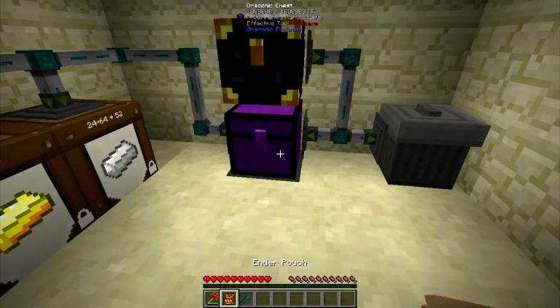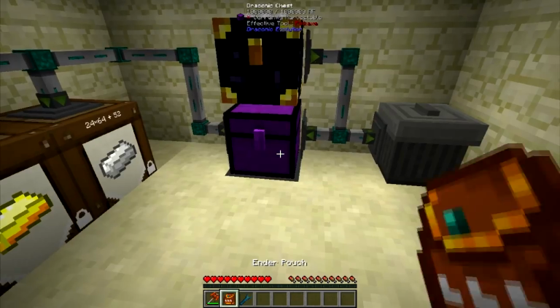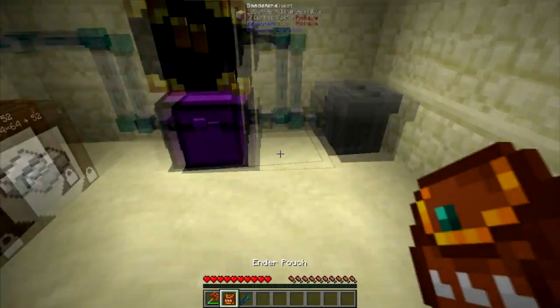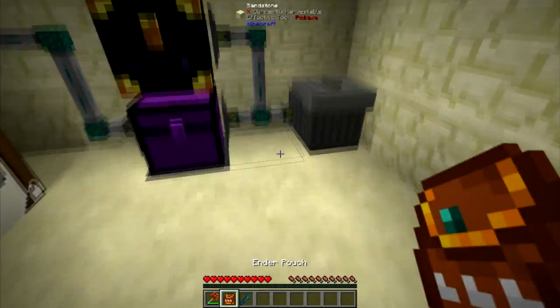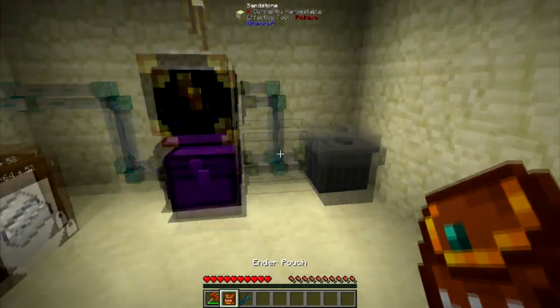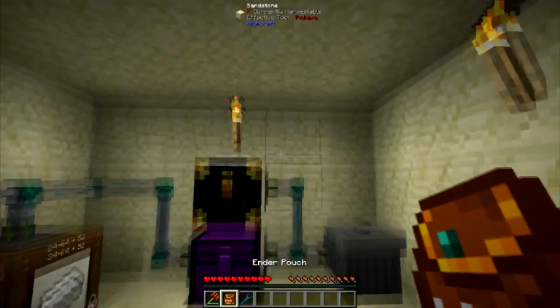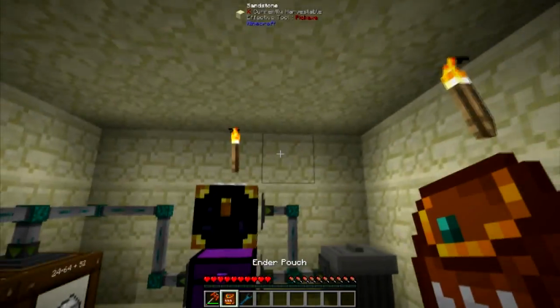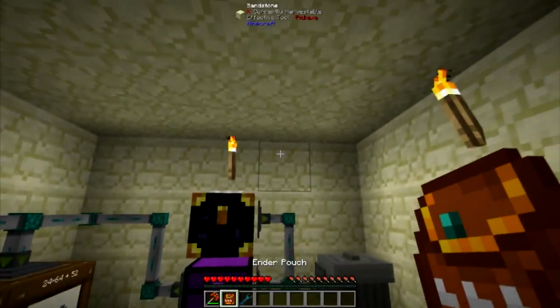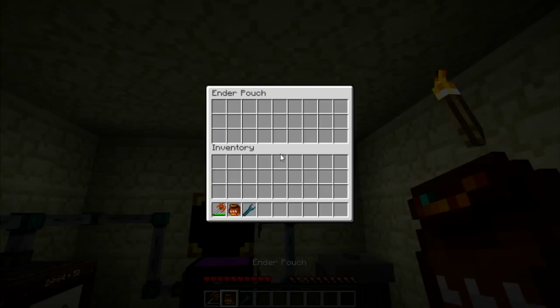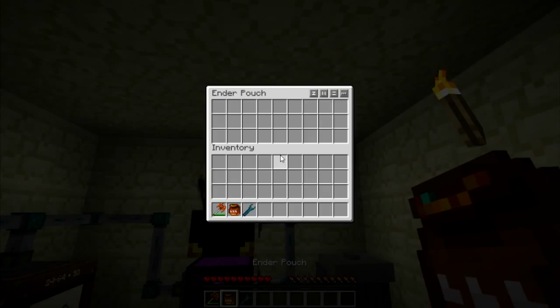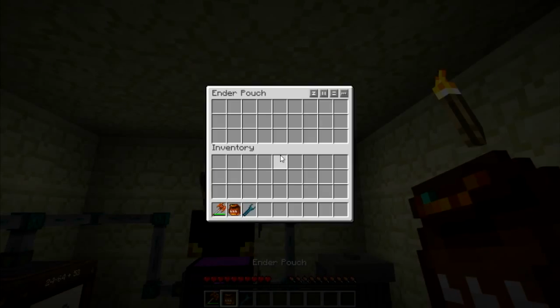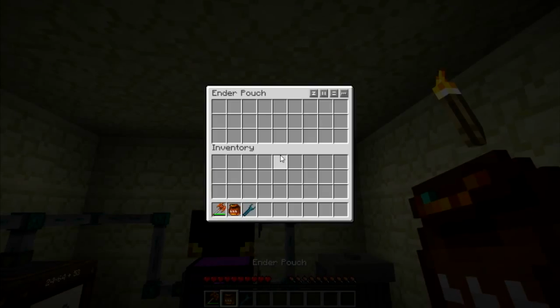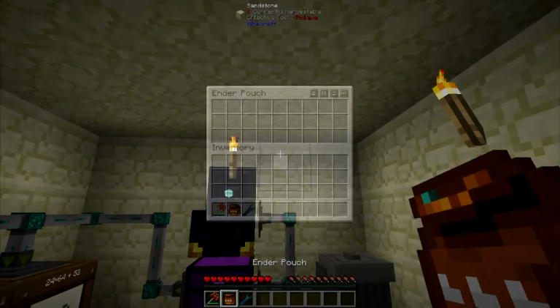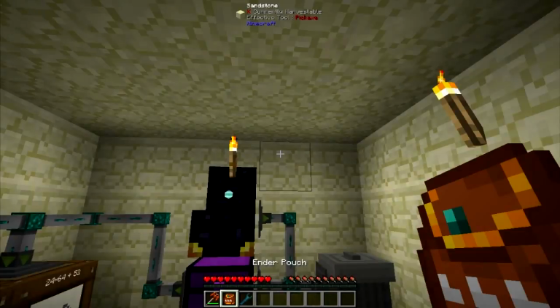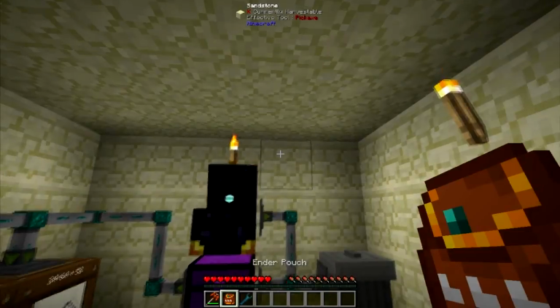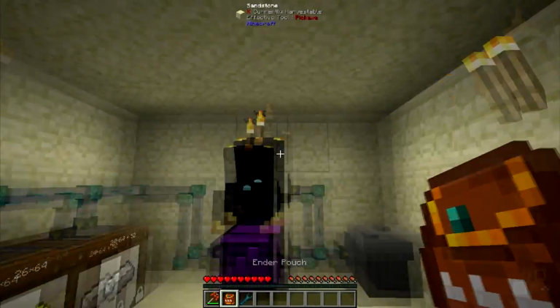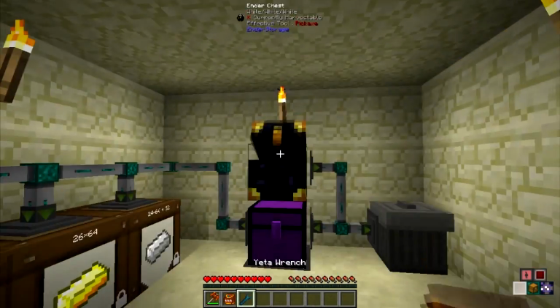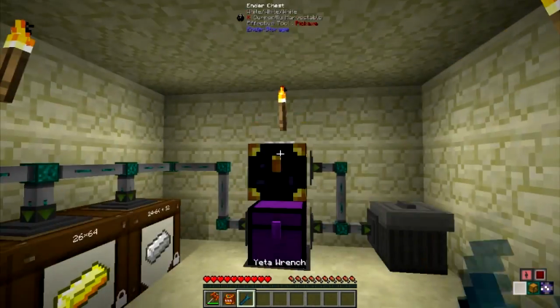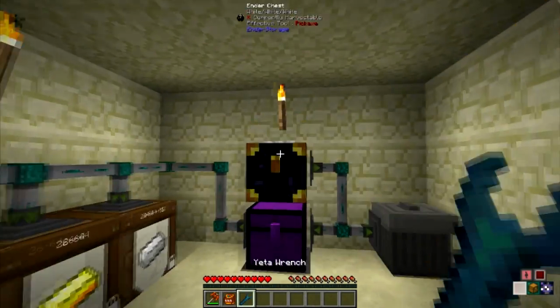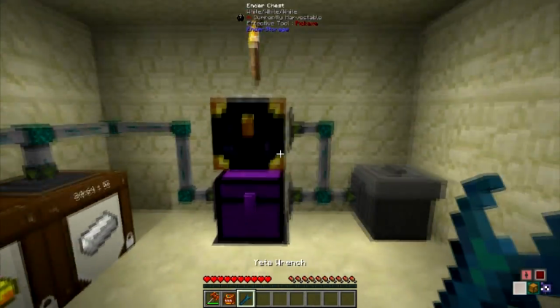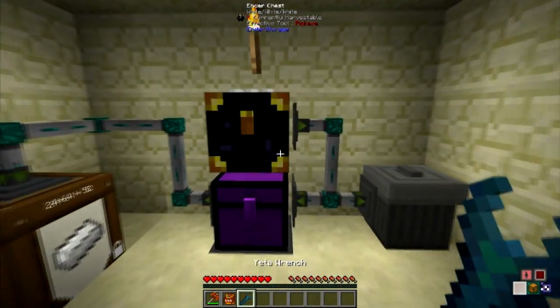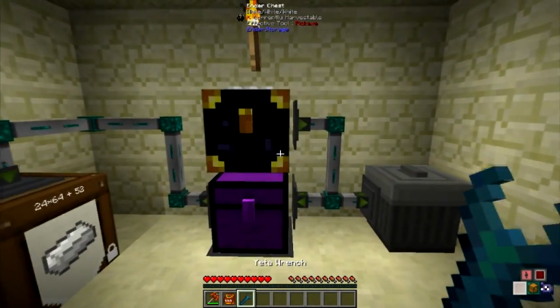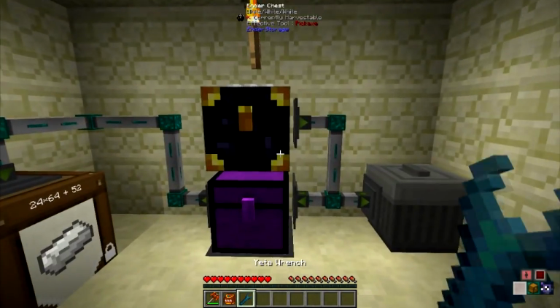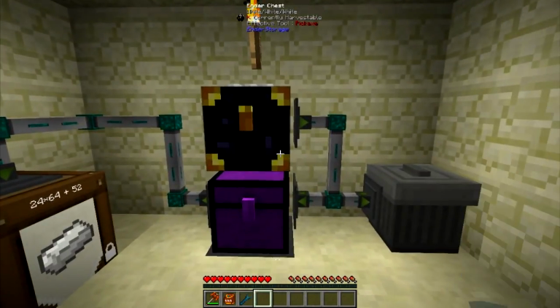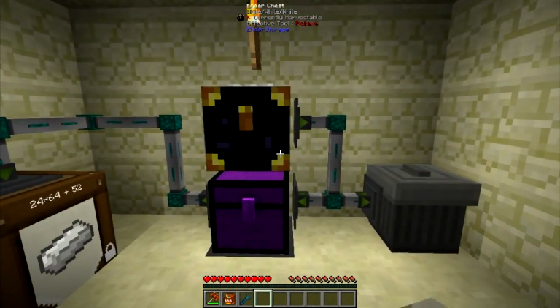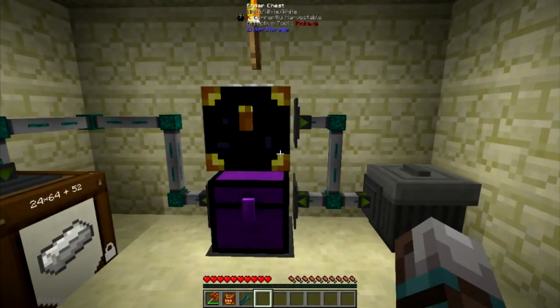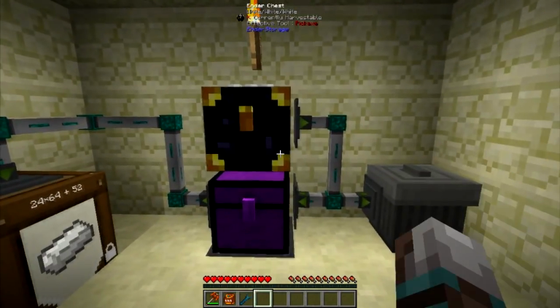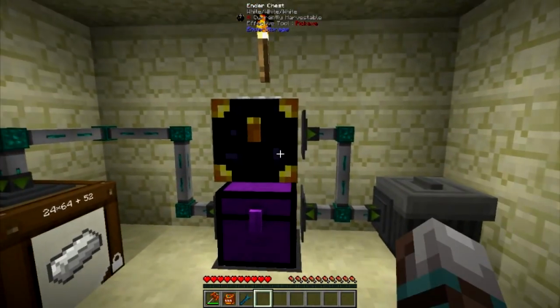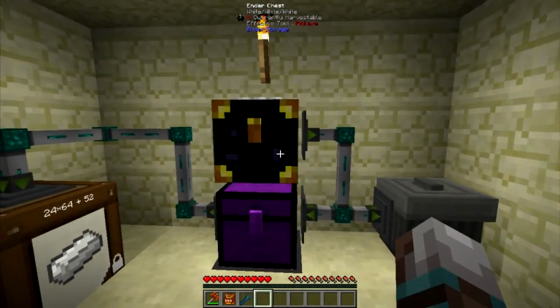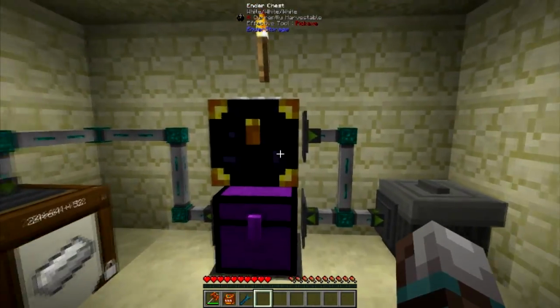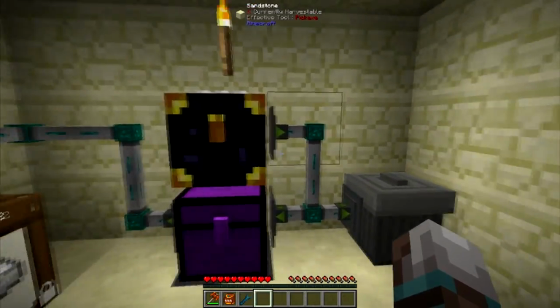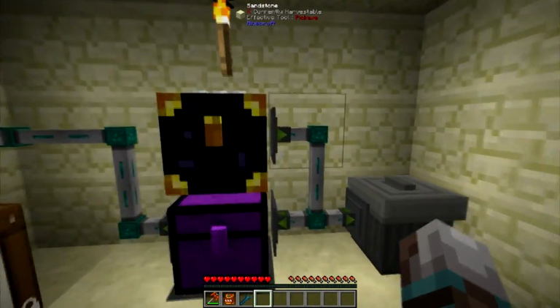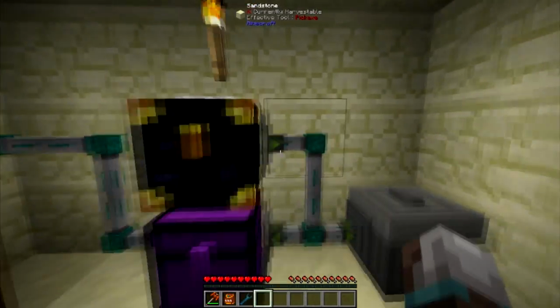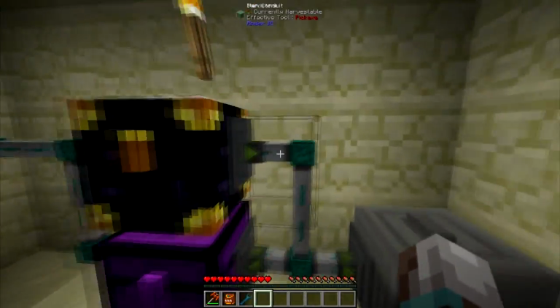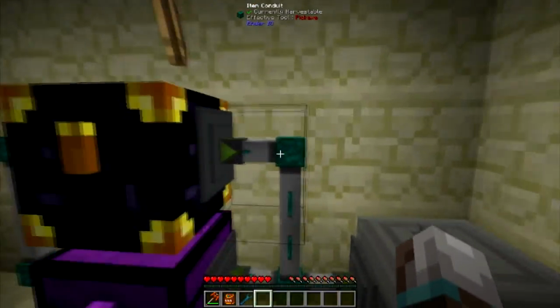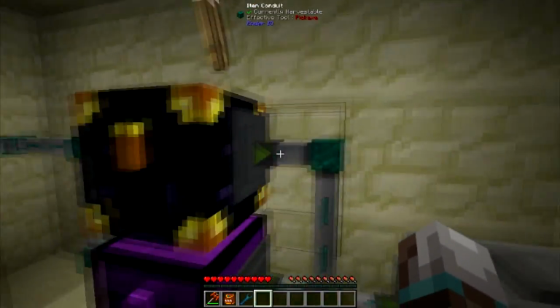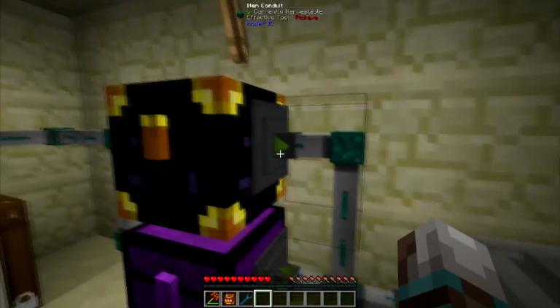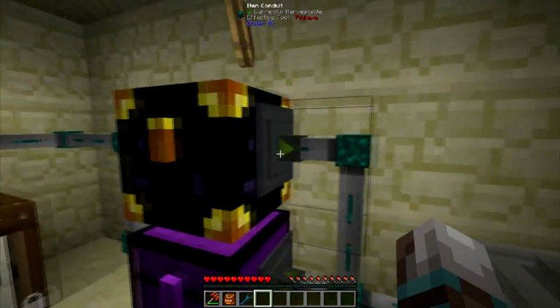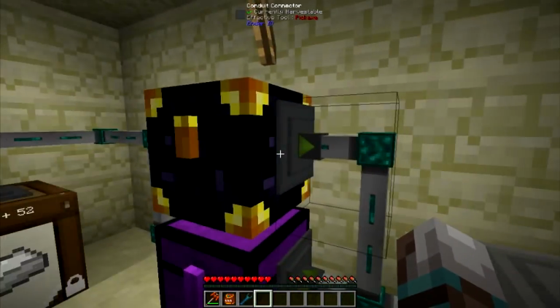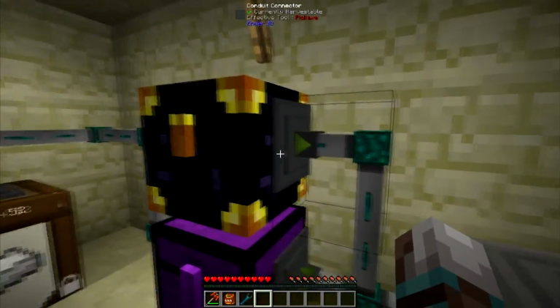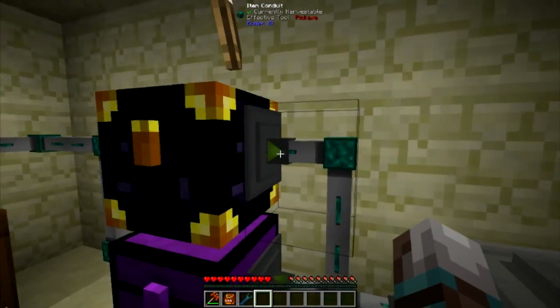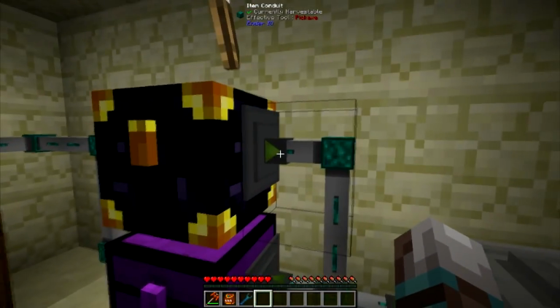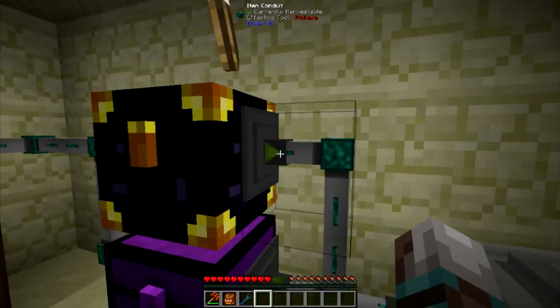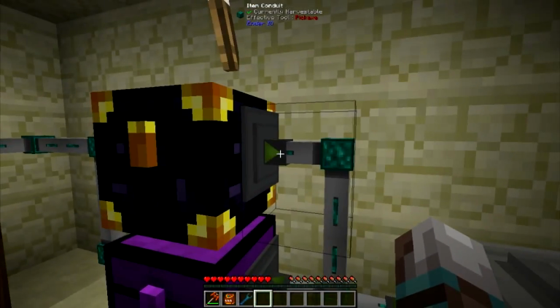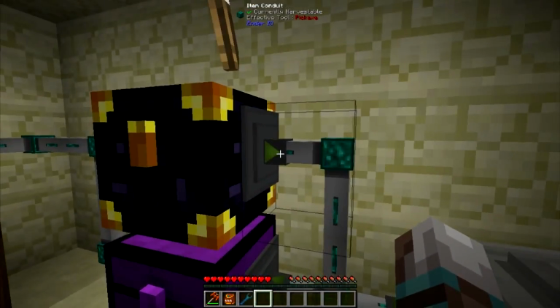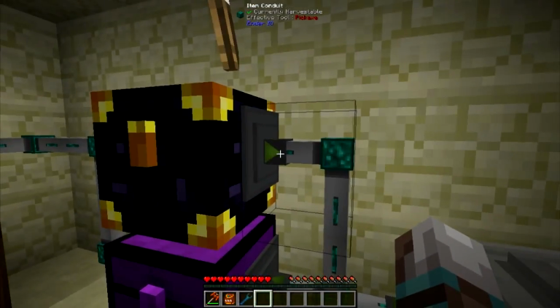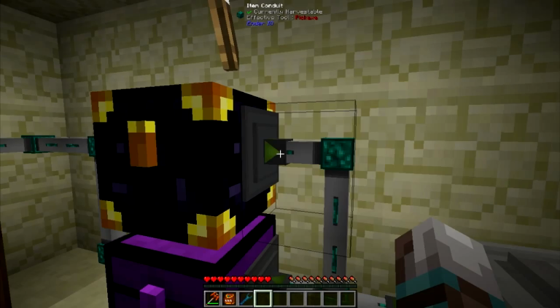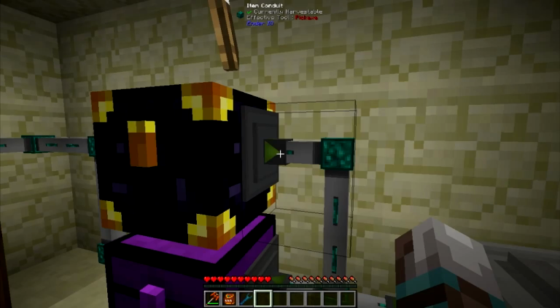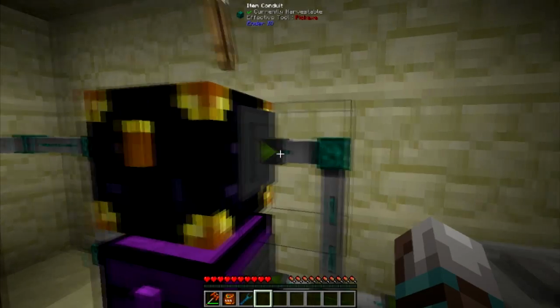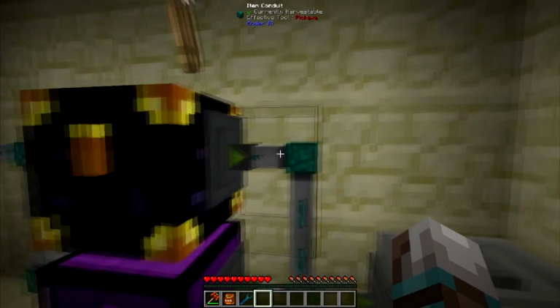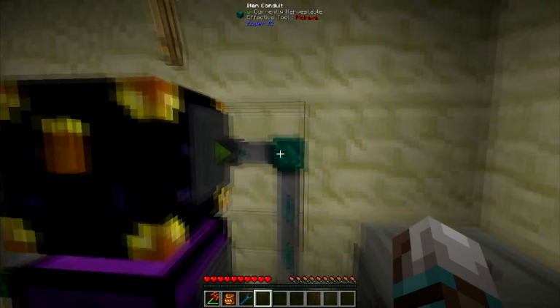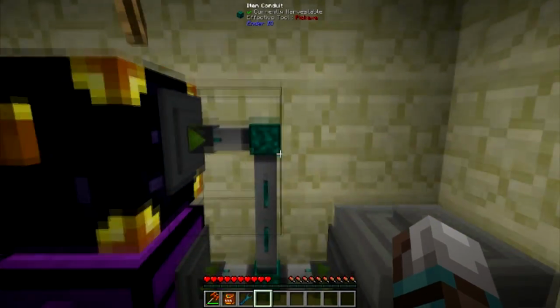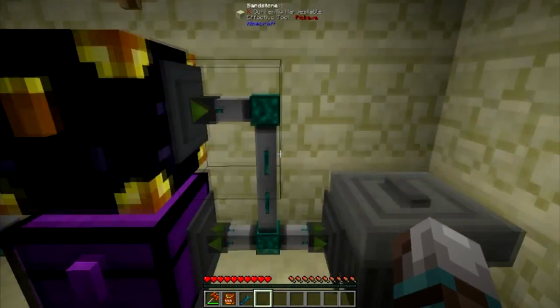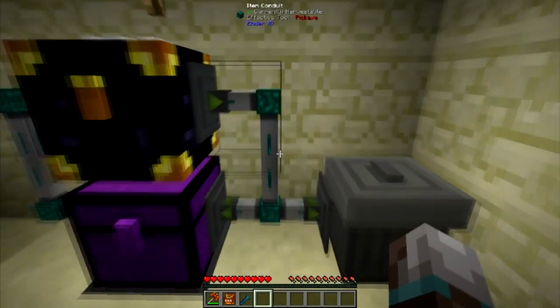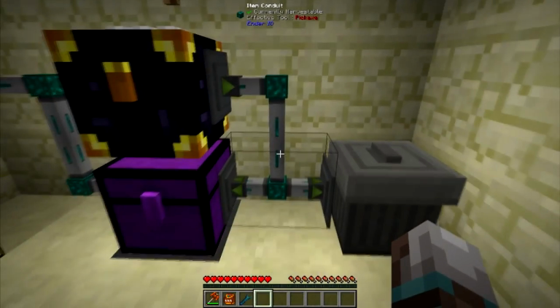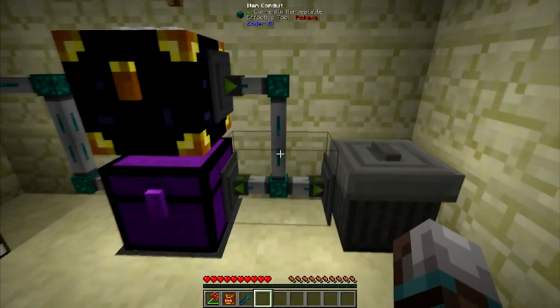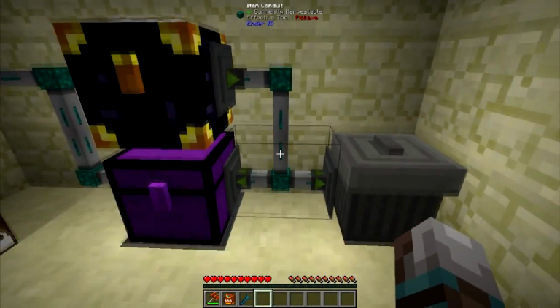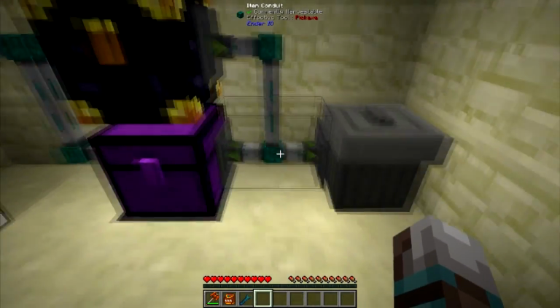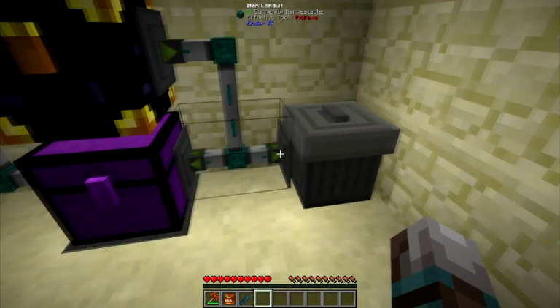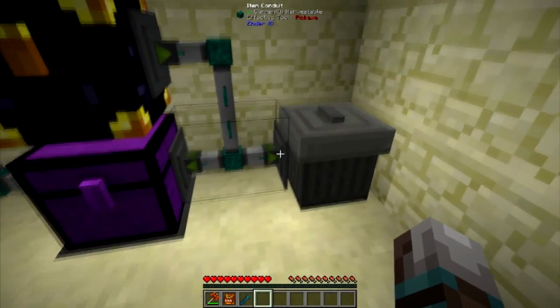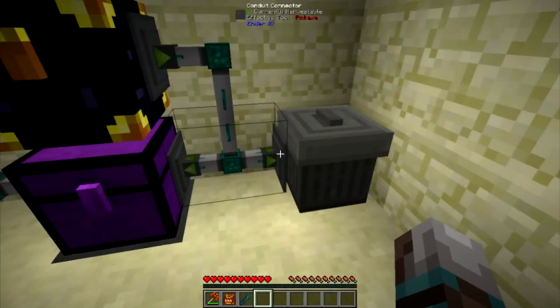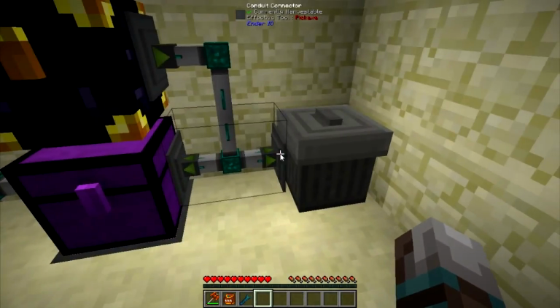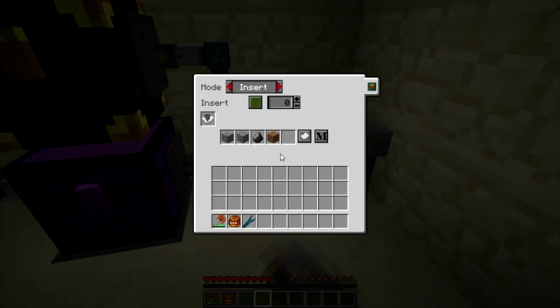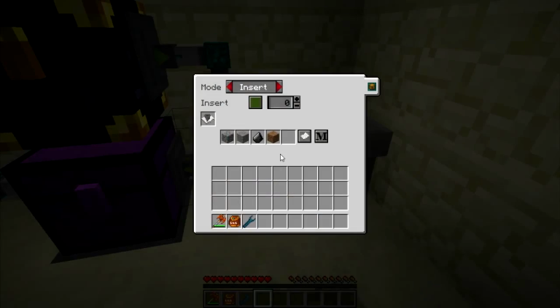So, the ender chest — you have an ender pouch that links to the ender chest, and the item conduit extracts from the ender chest.